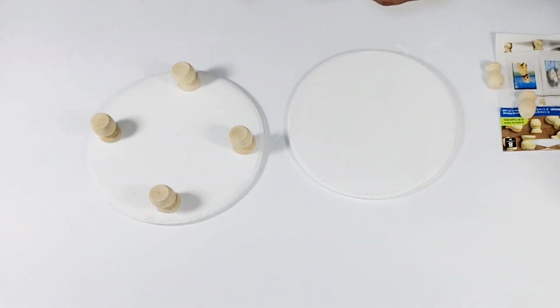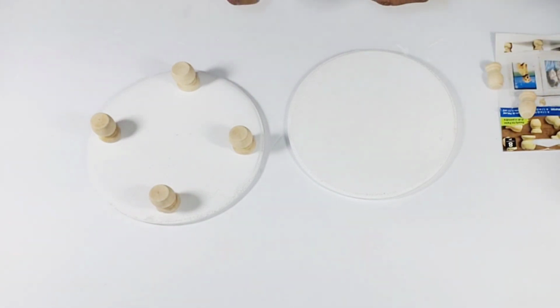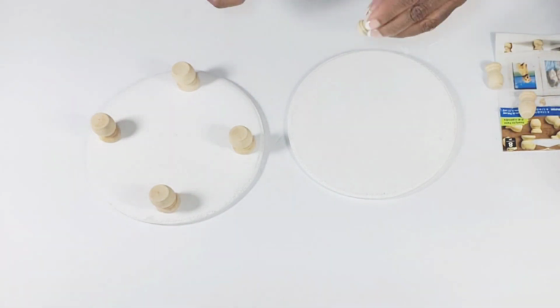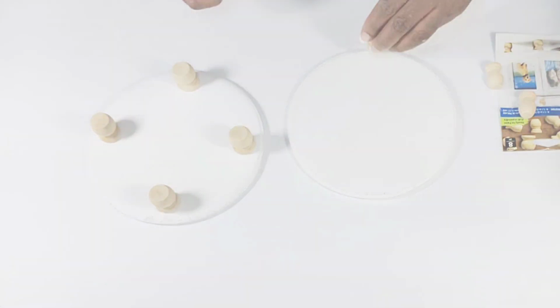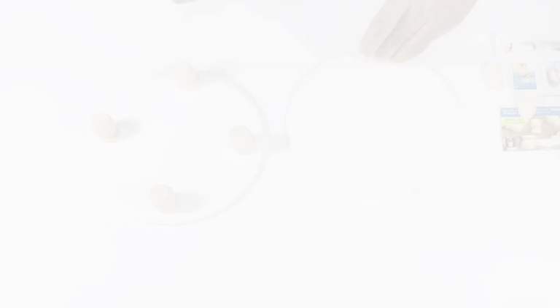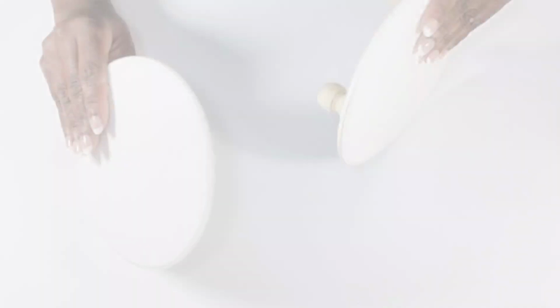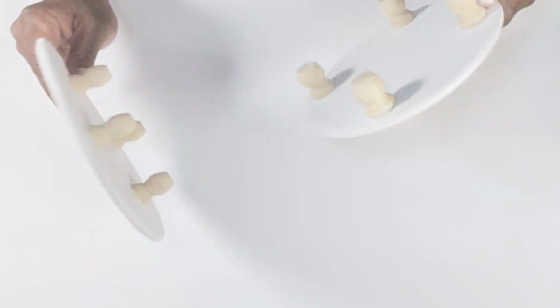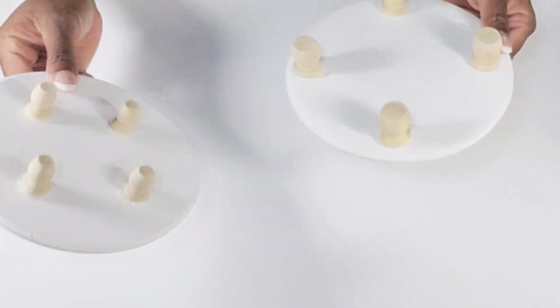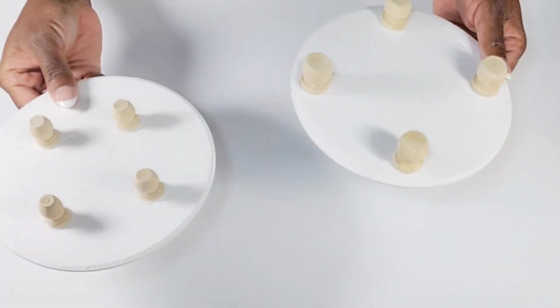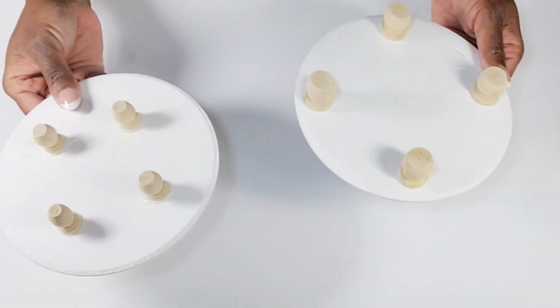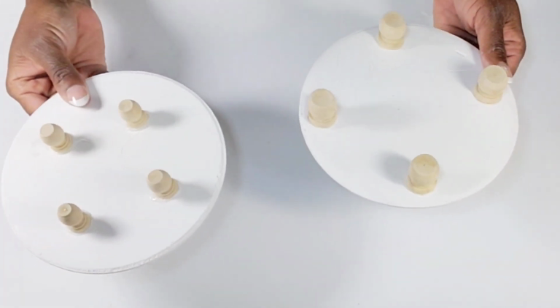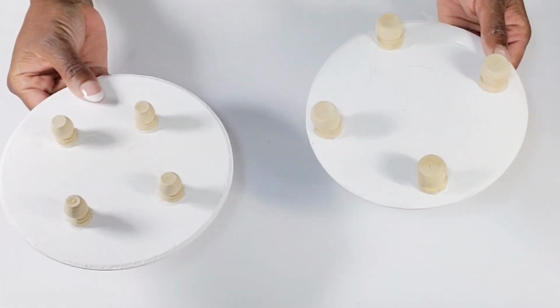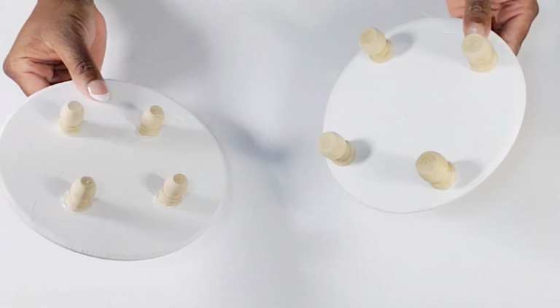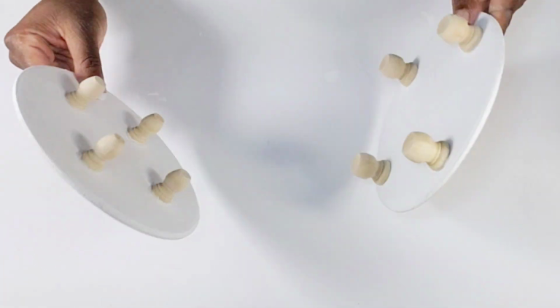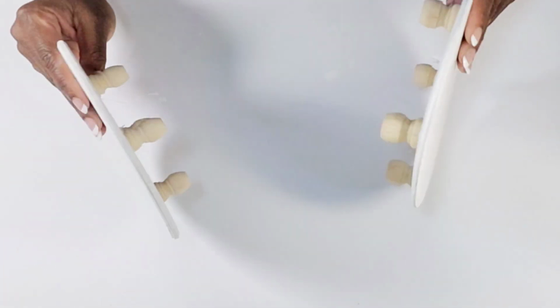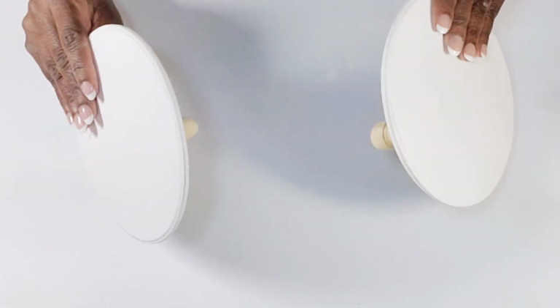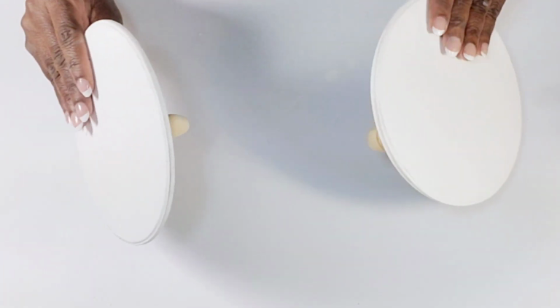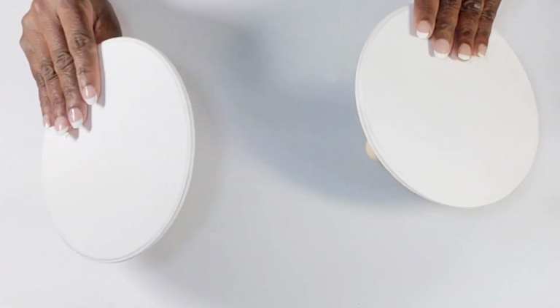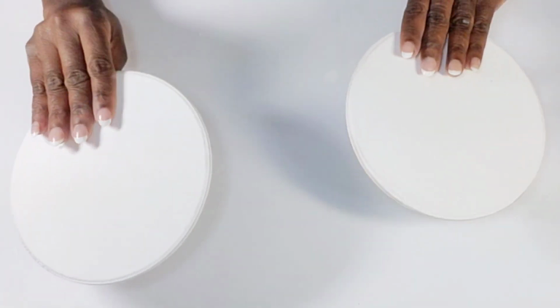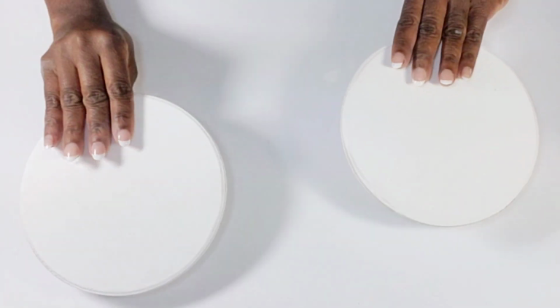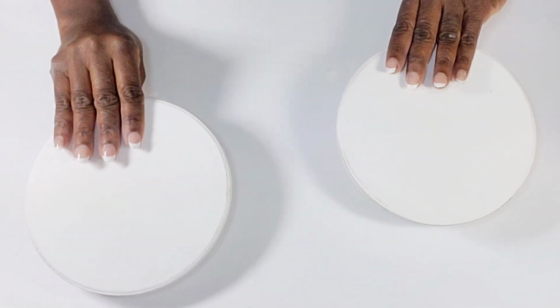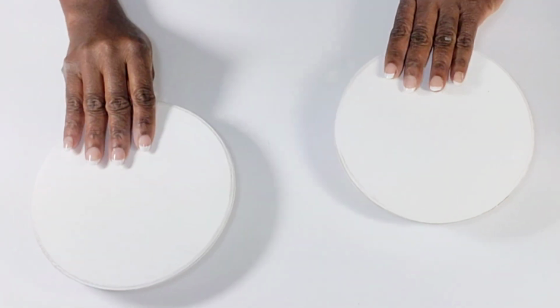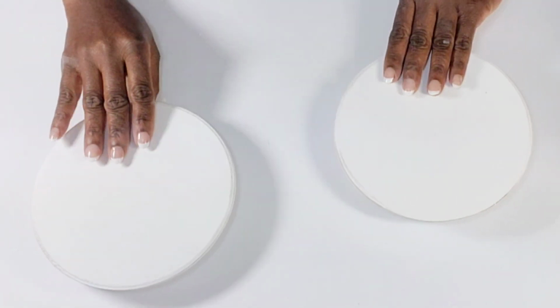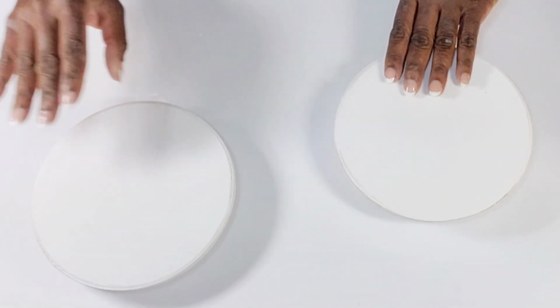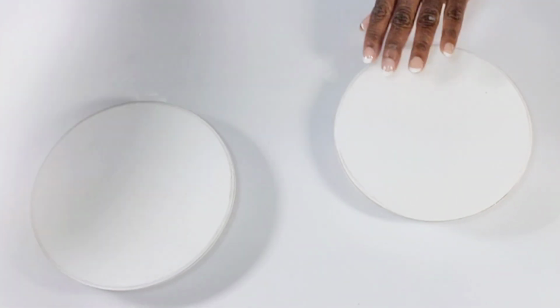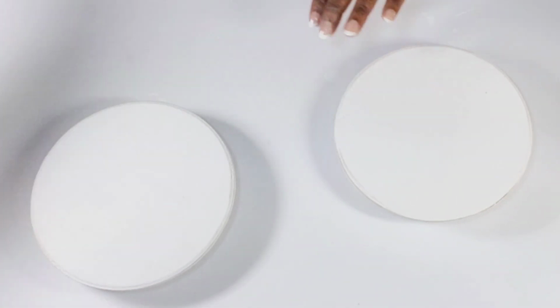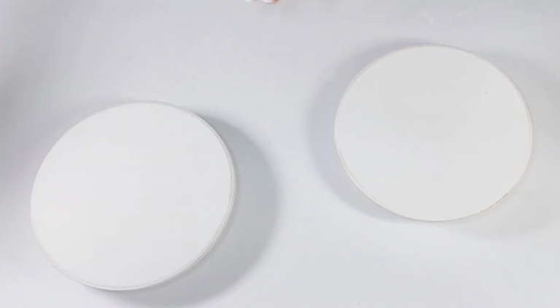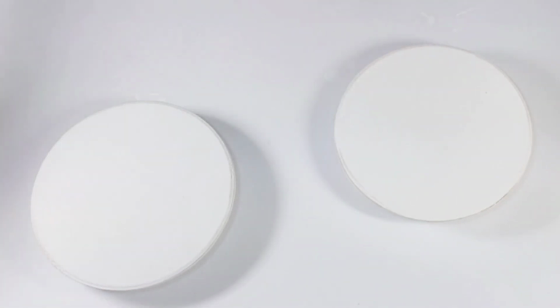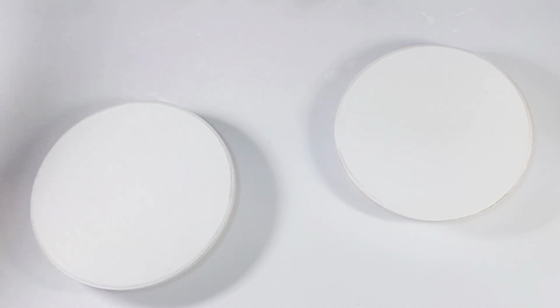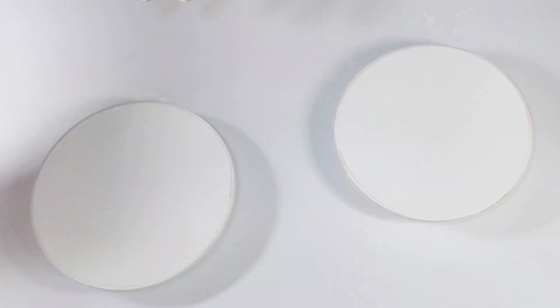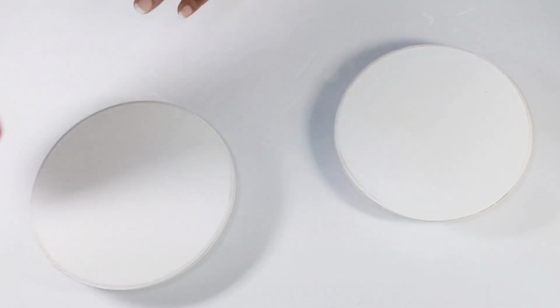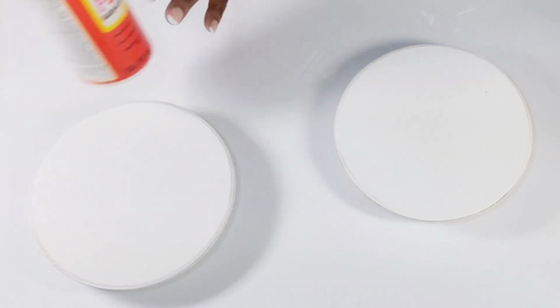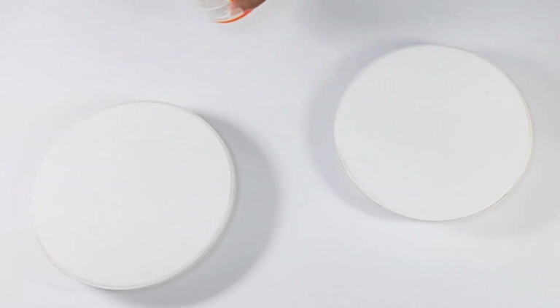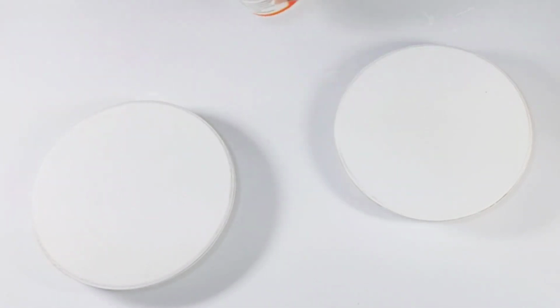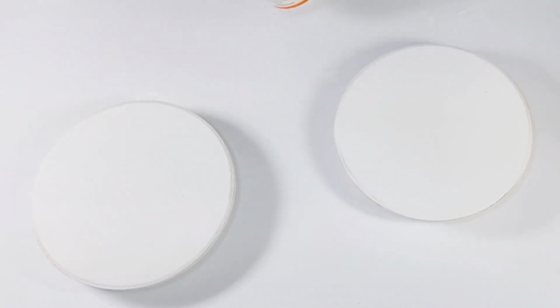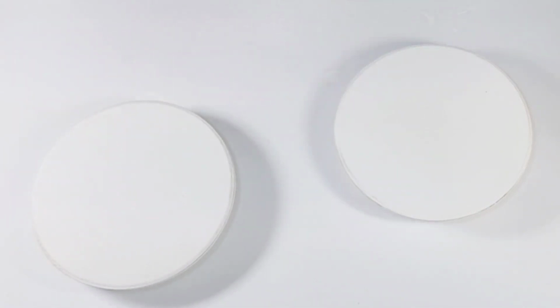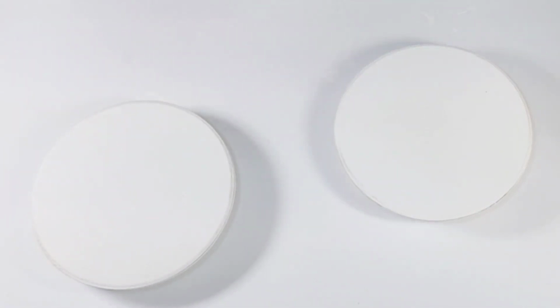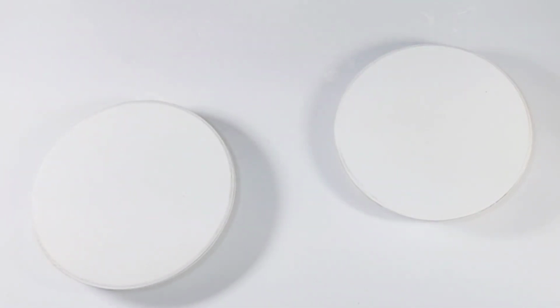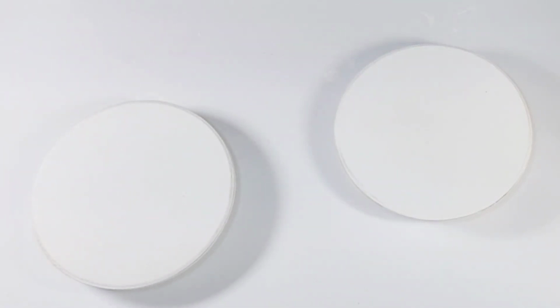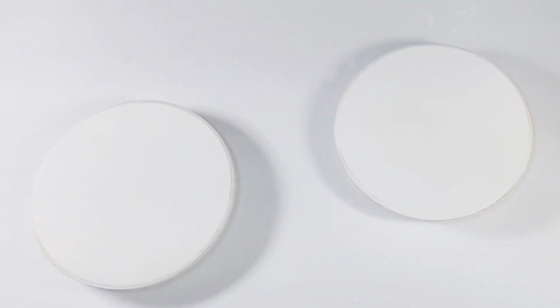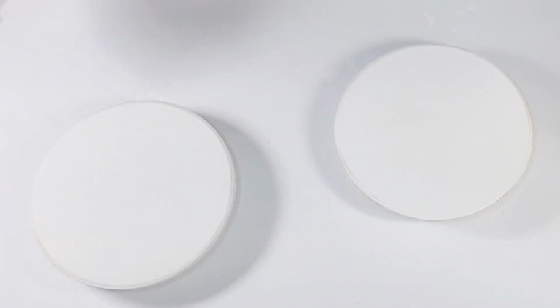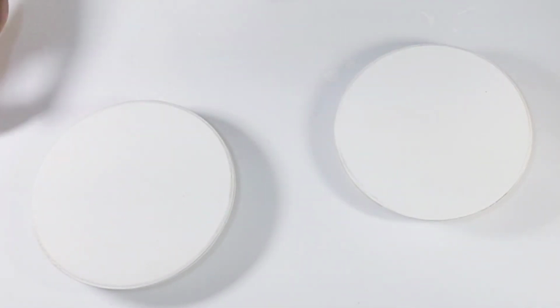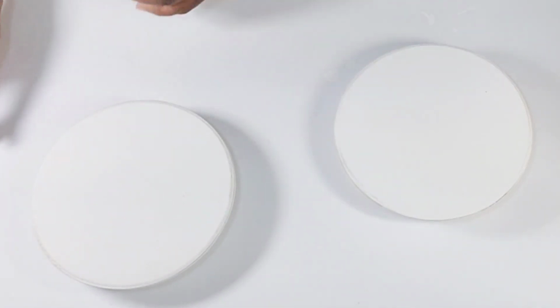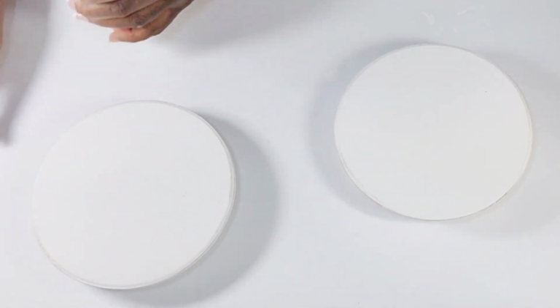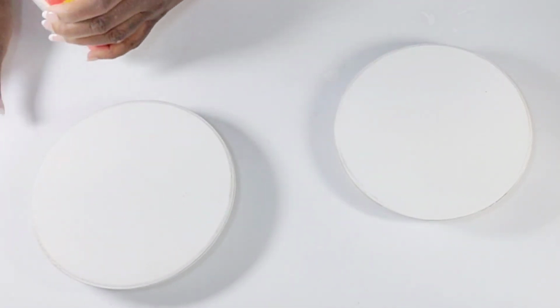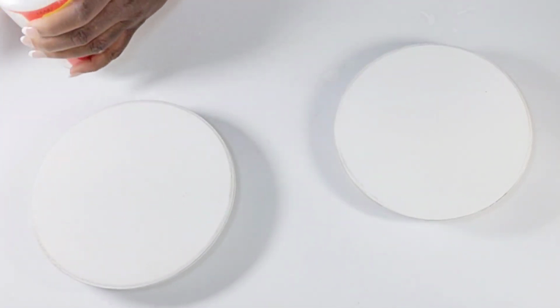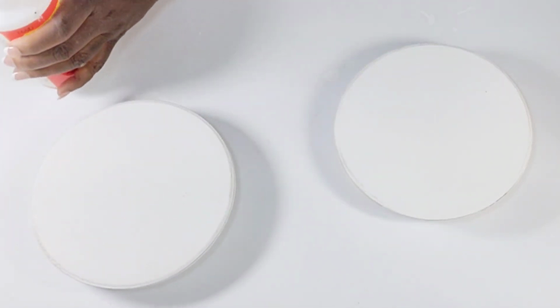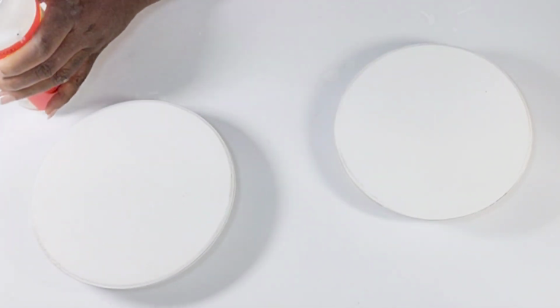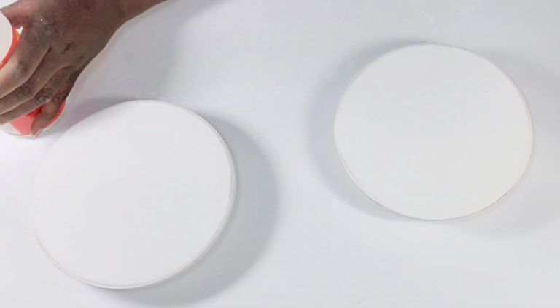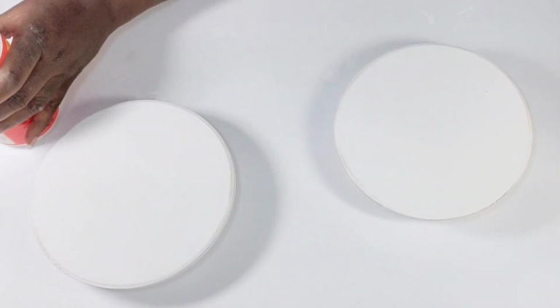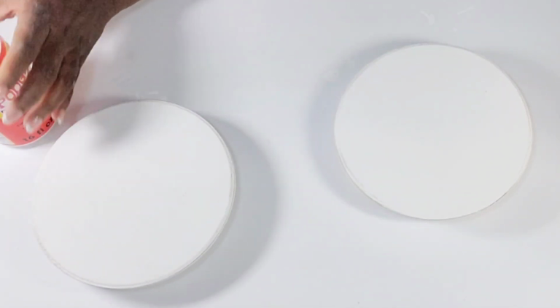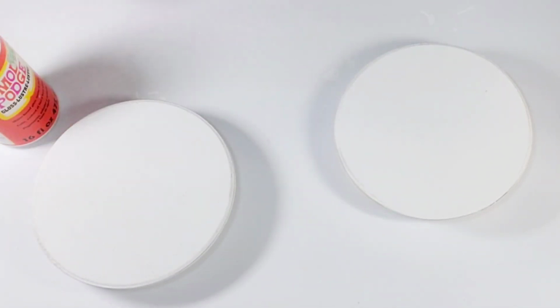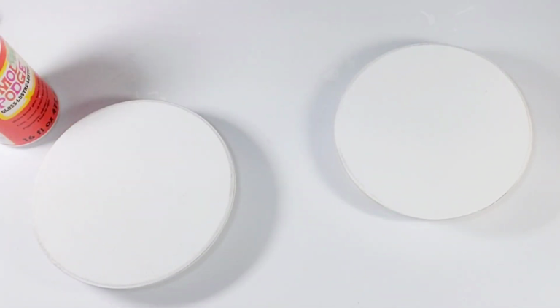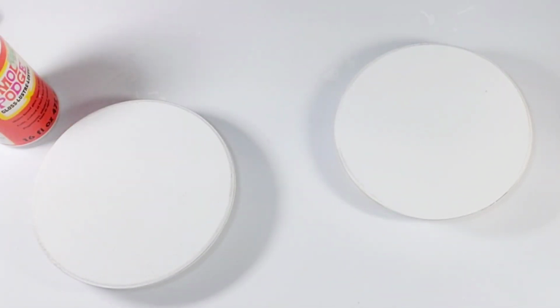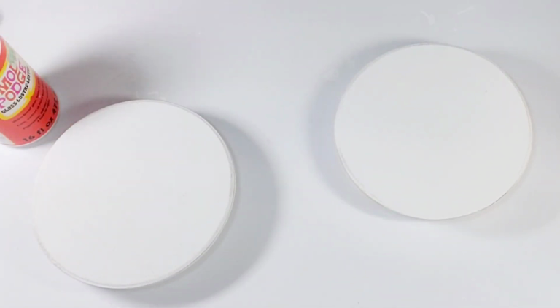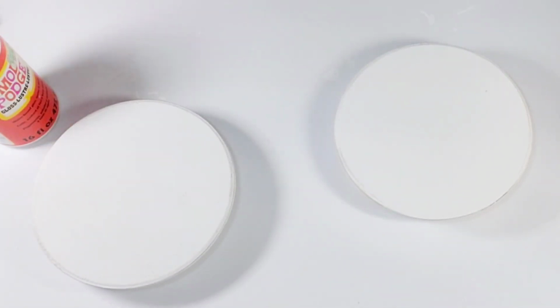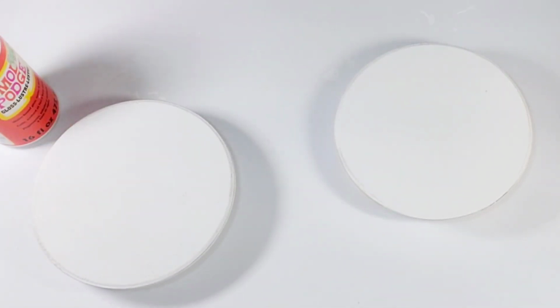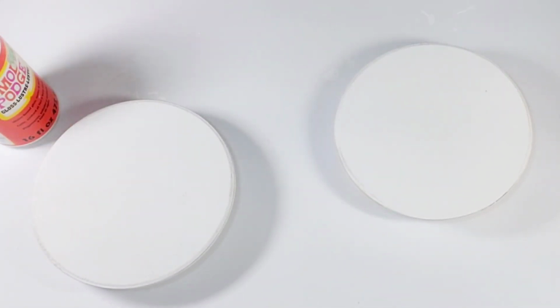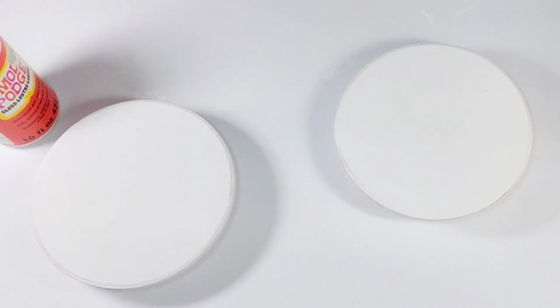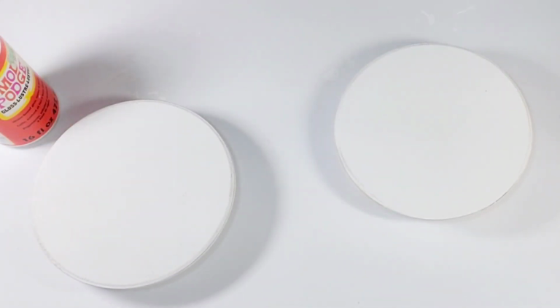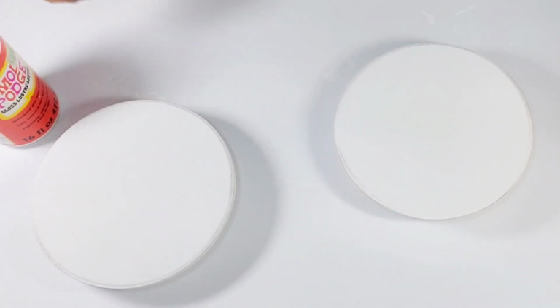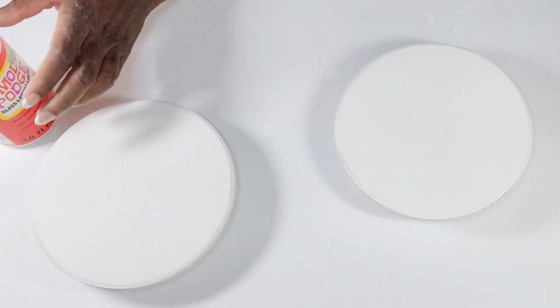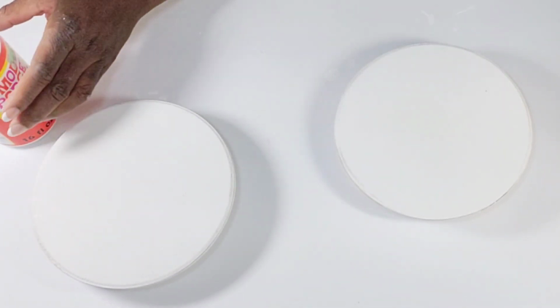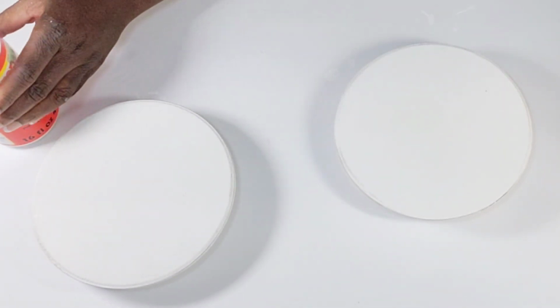Since these are going to be in the kitchen, I am going to go over both of these using Mod Podge.